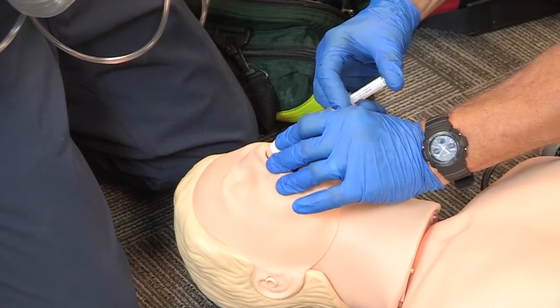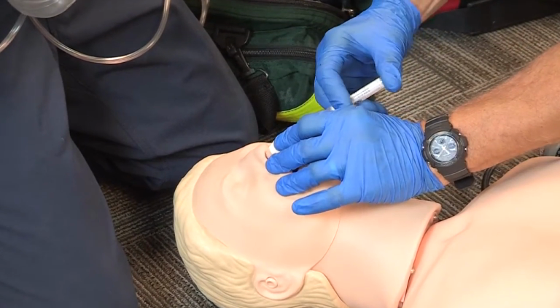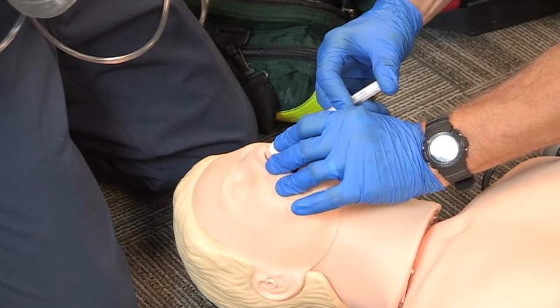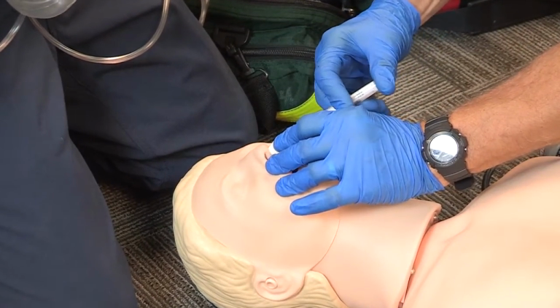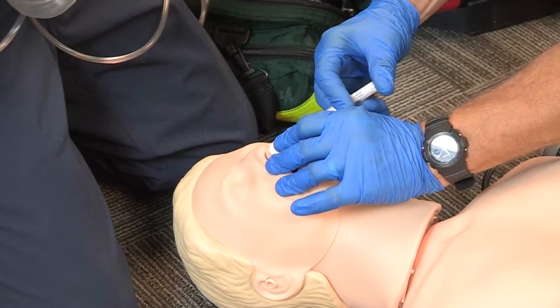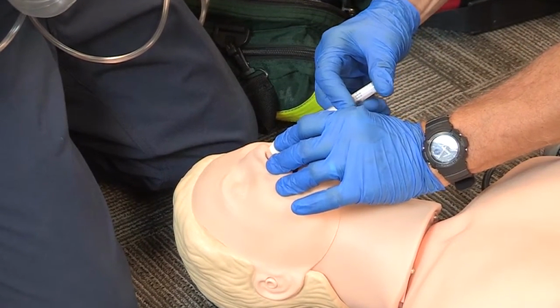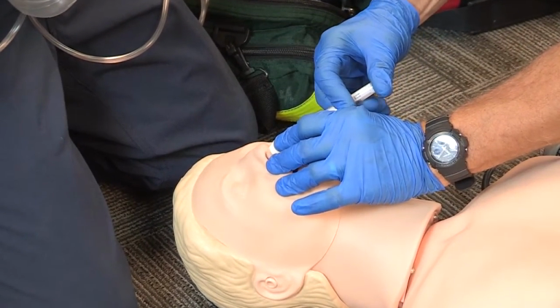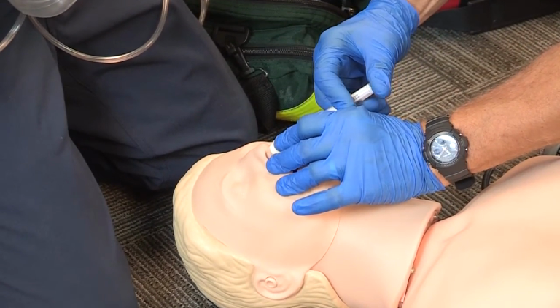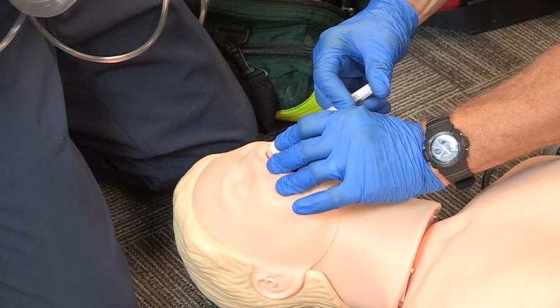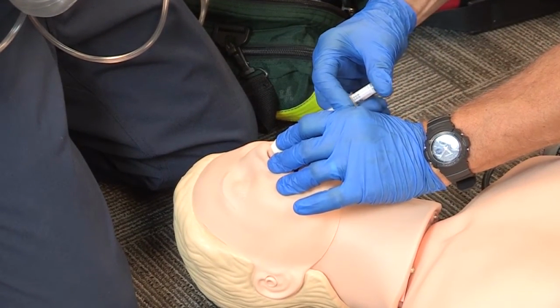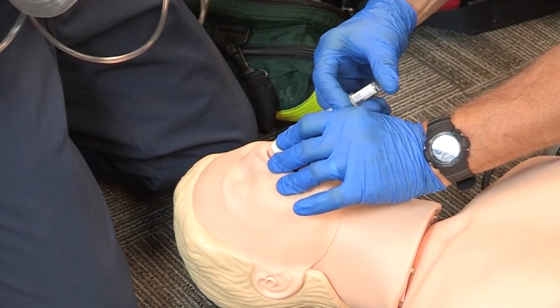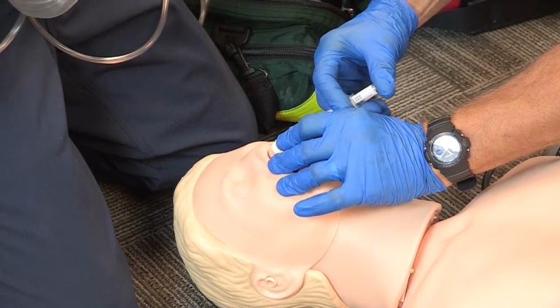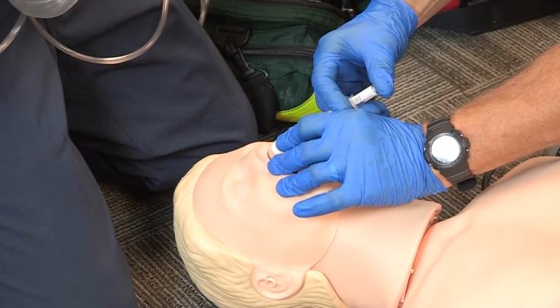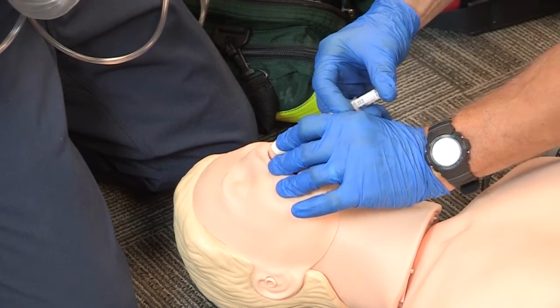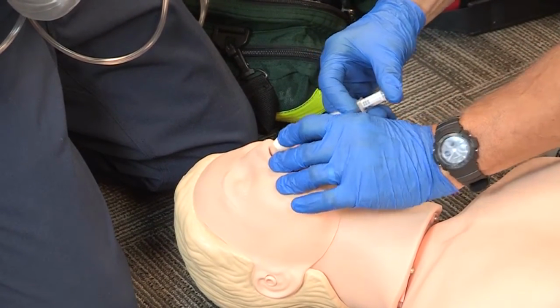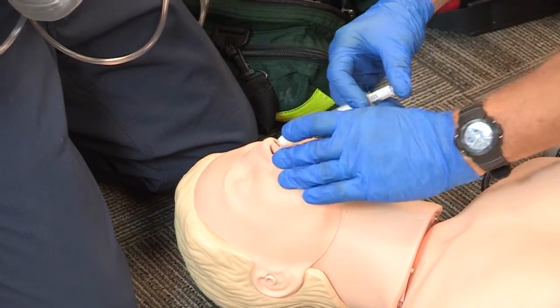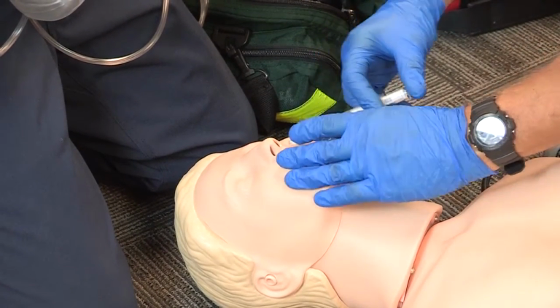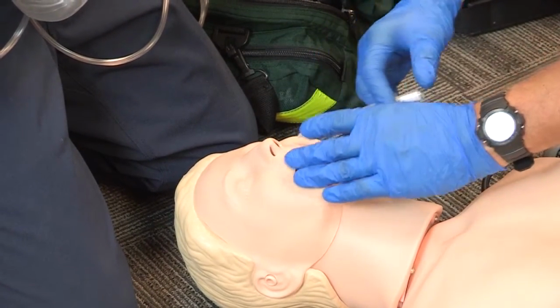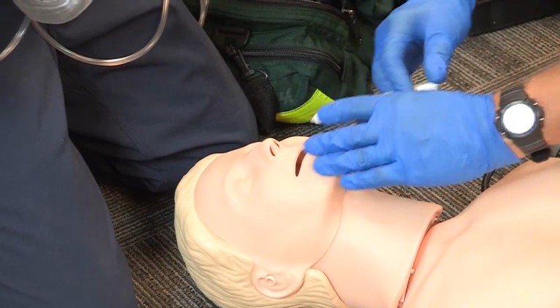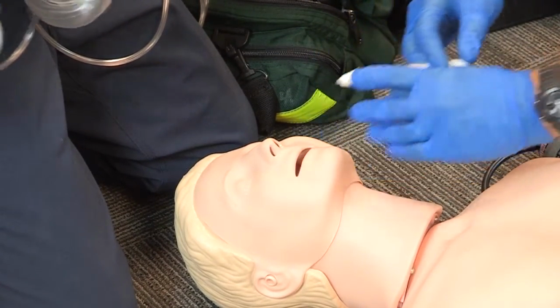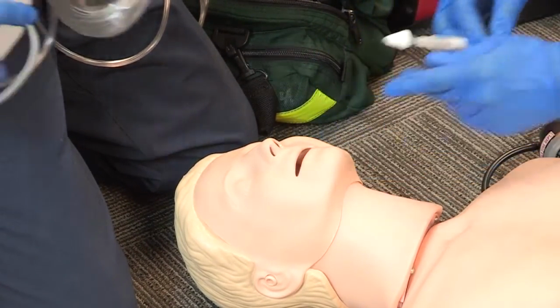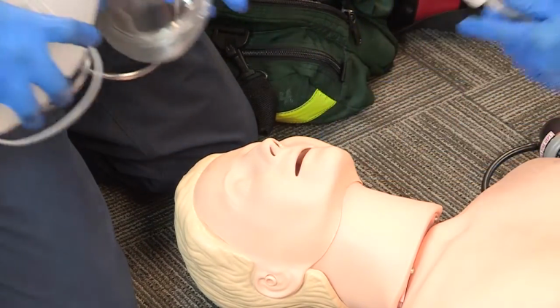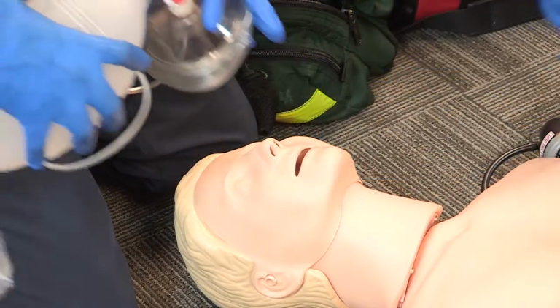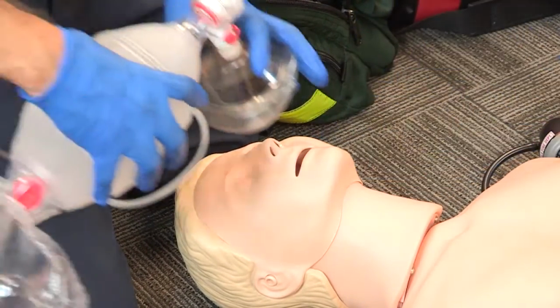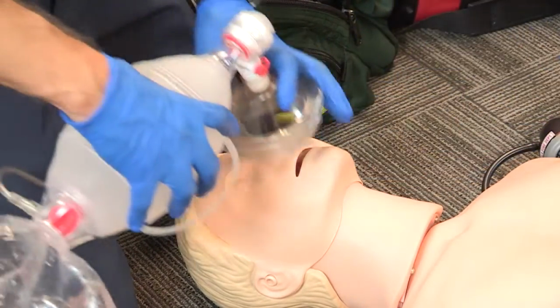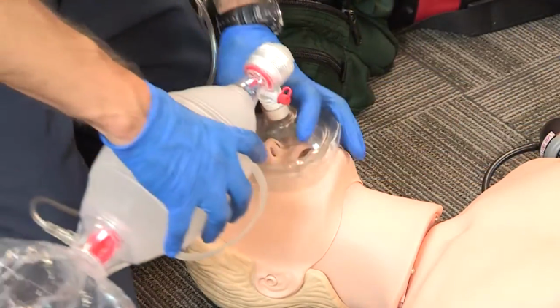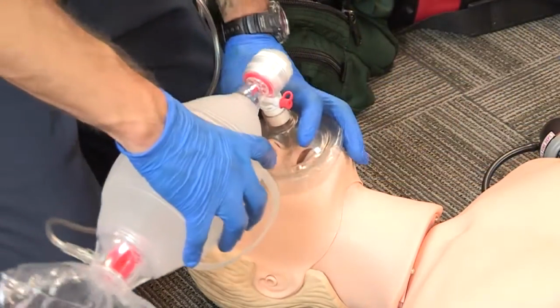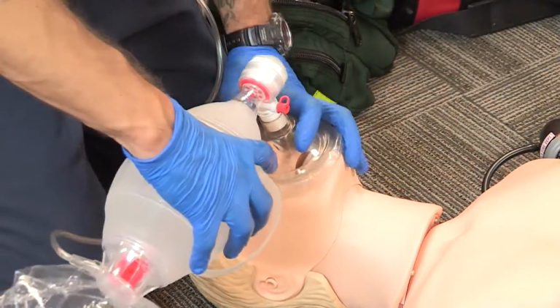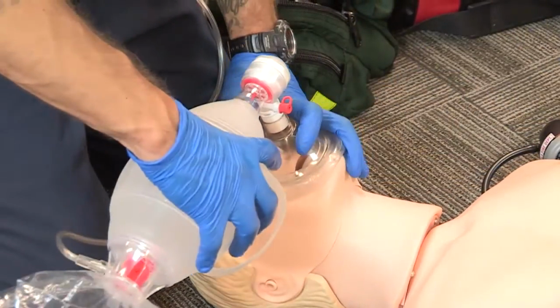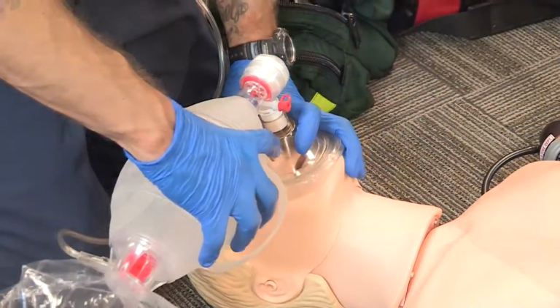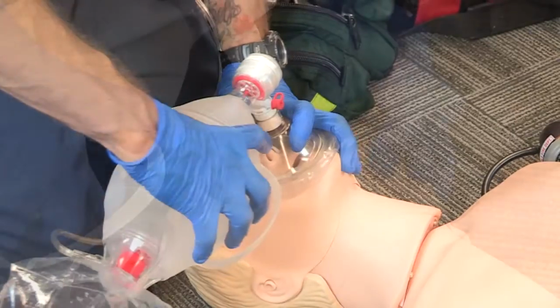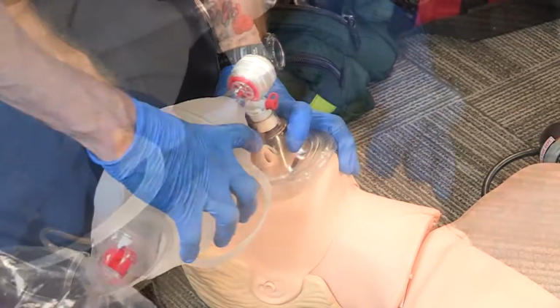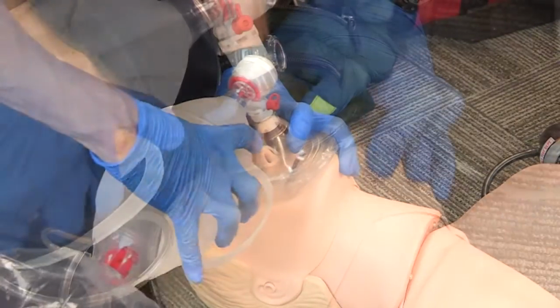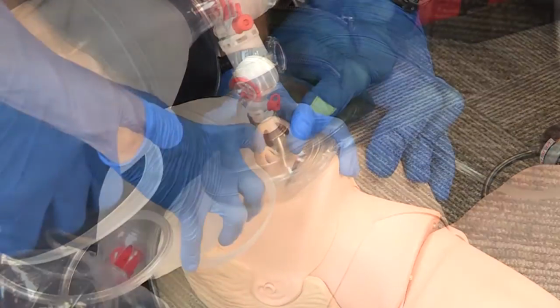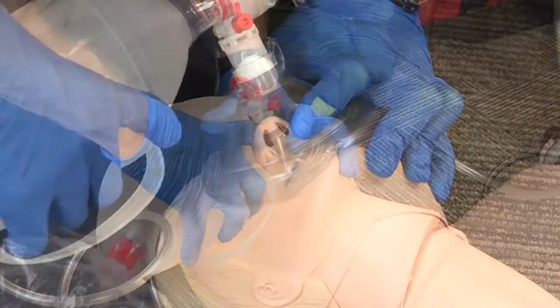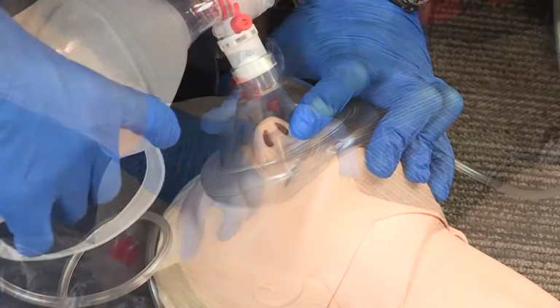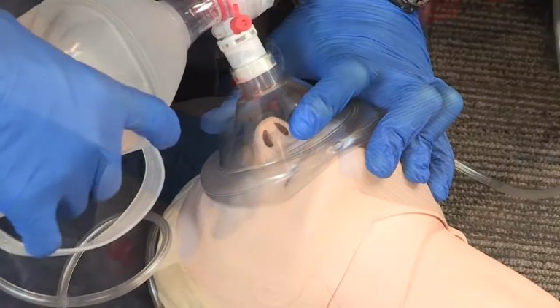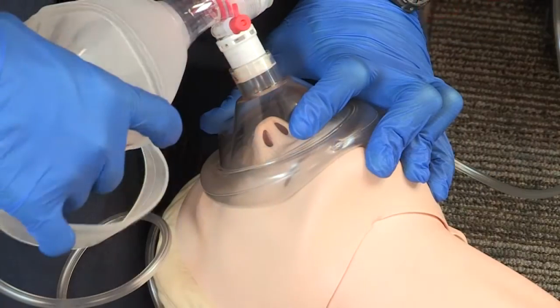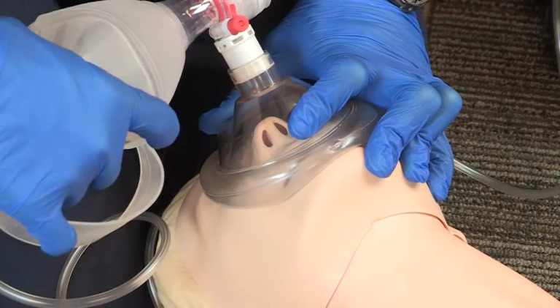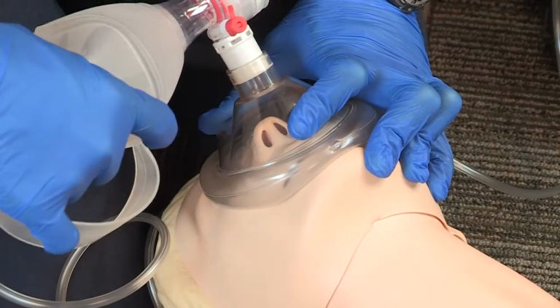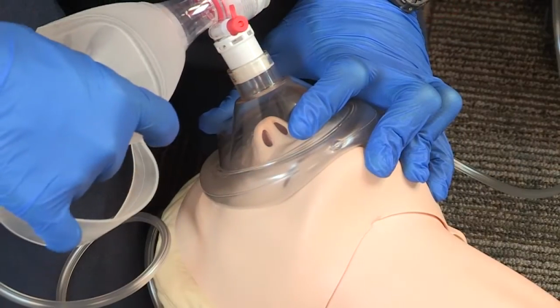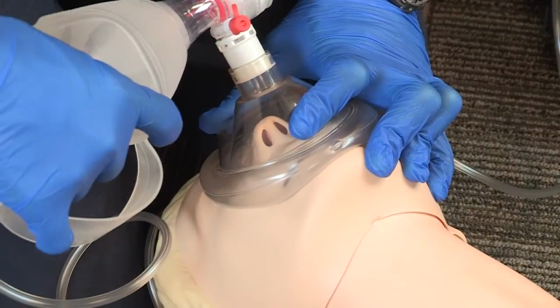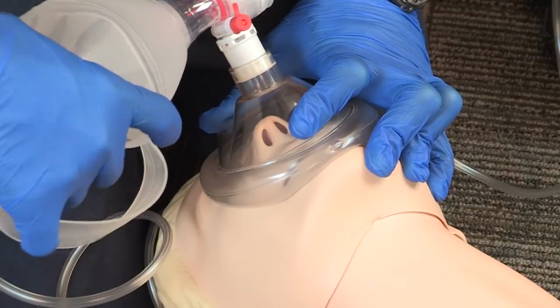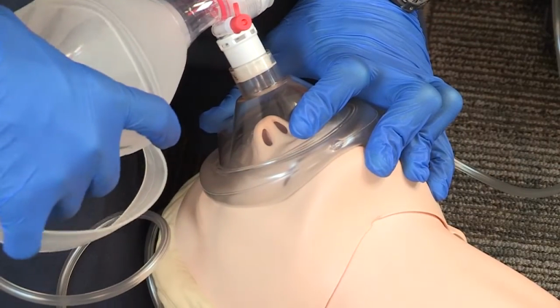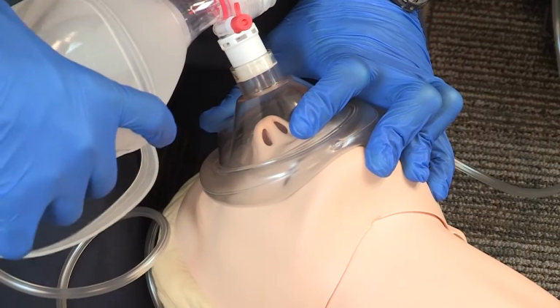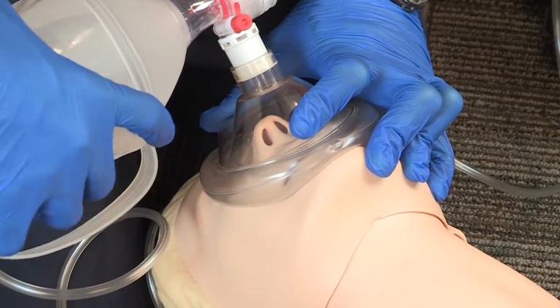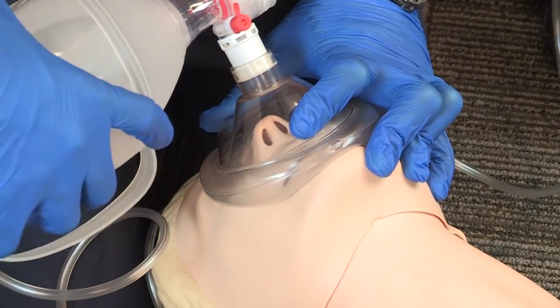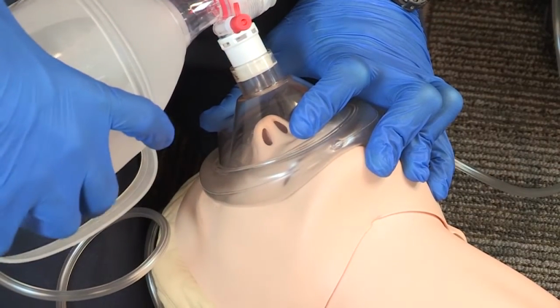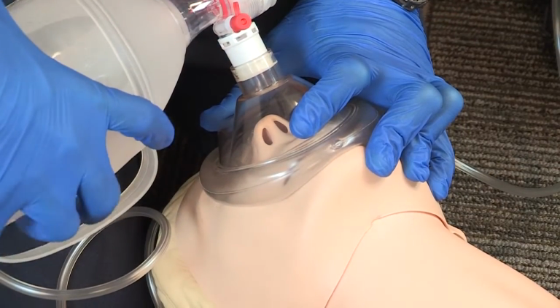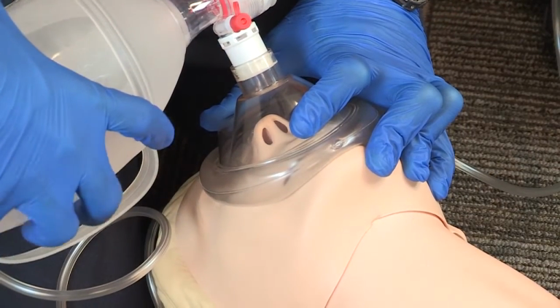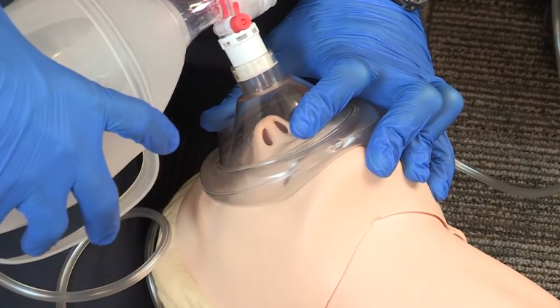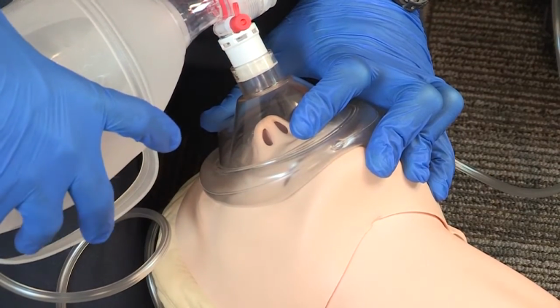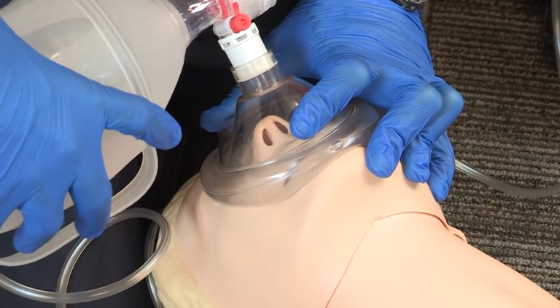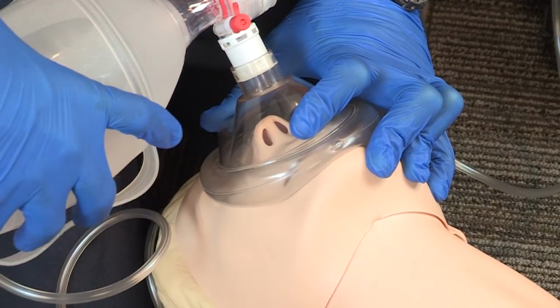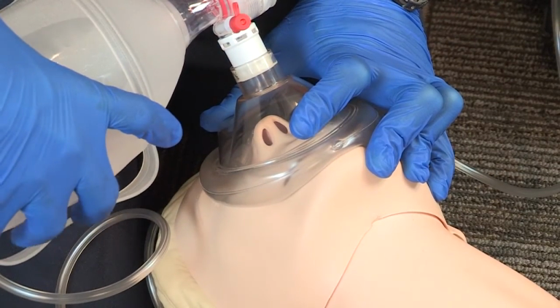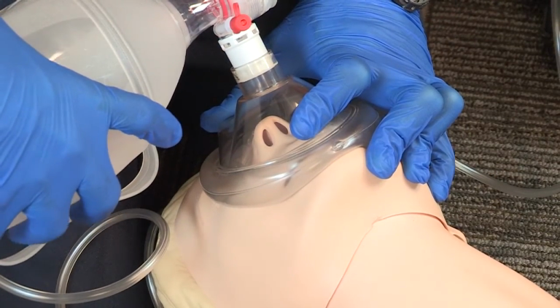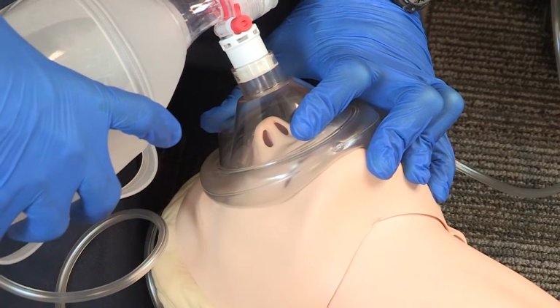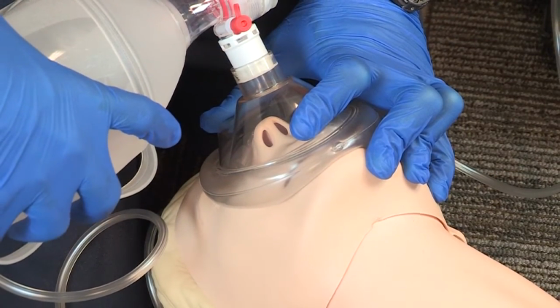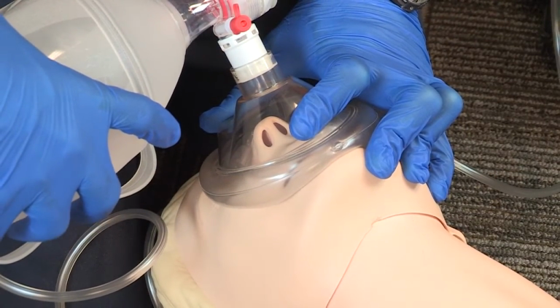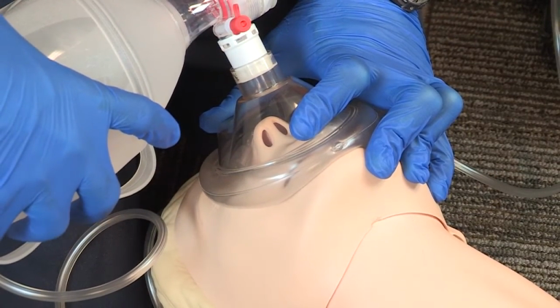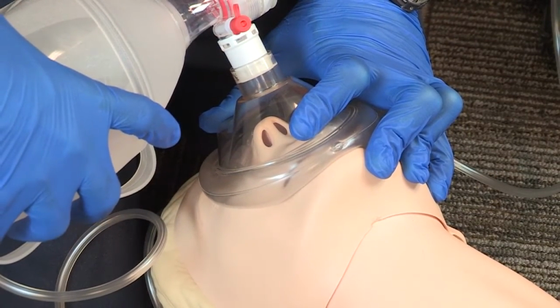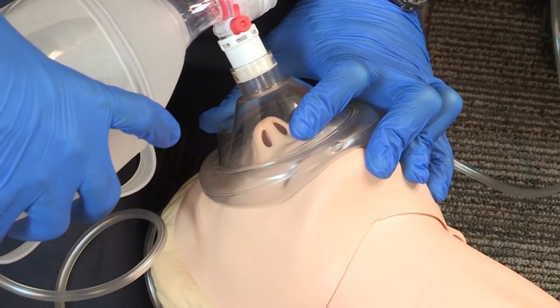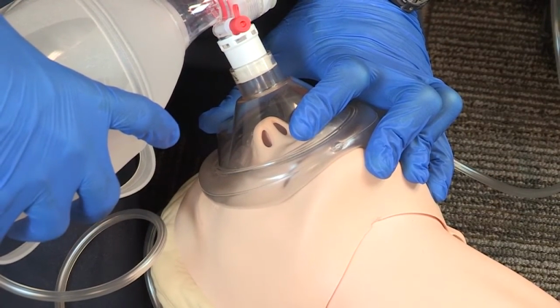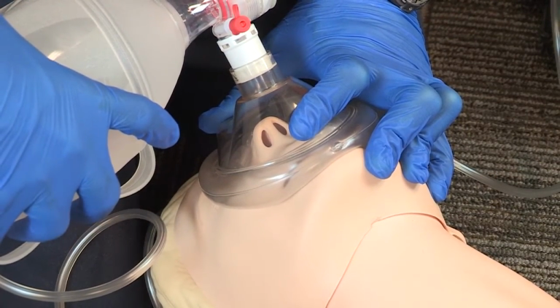Our emphasis is going to be on patient assessment, ABCs, and ventilating these patients using a bag valve mask.